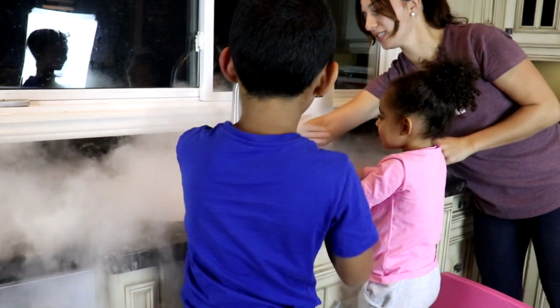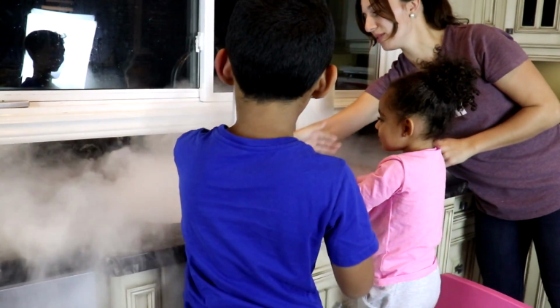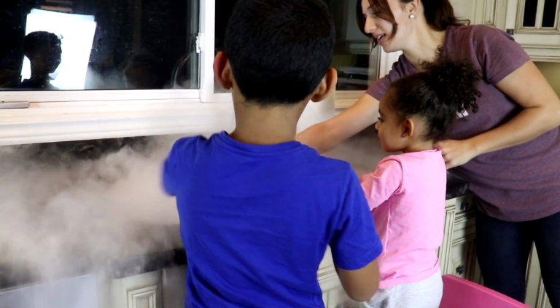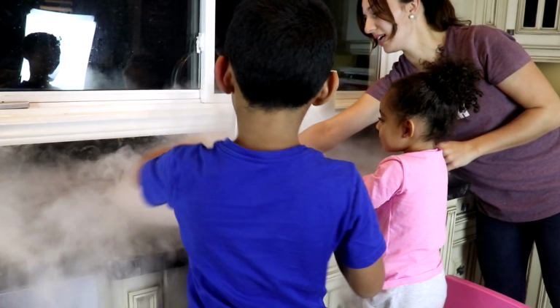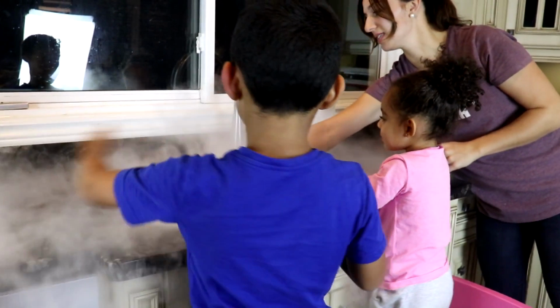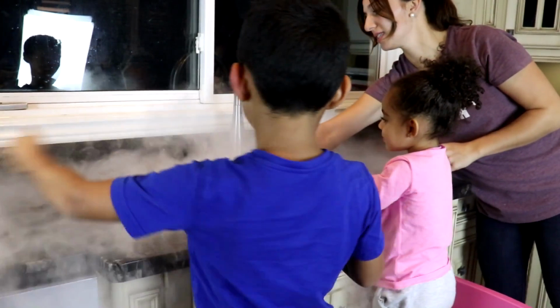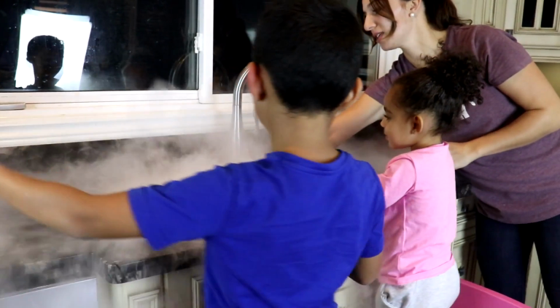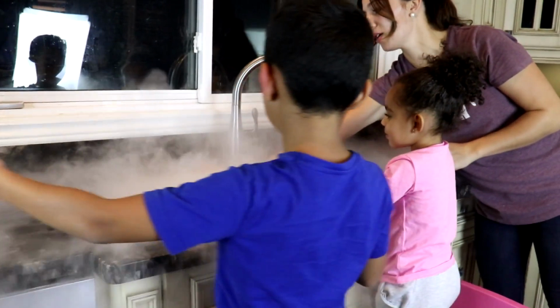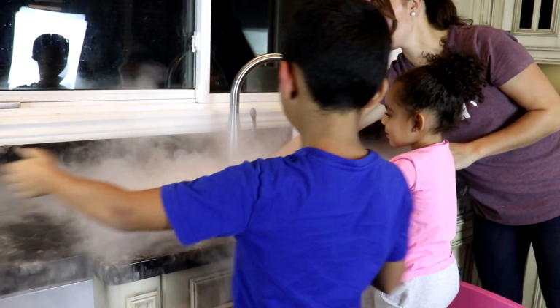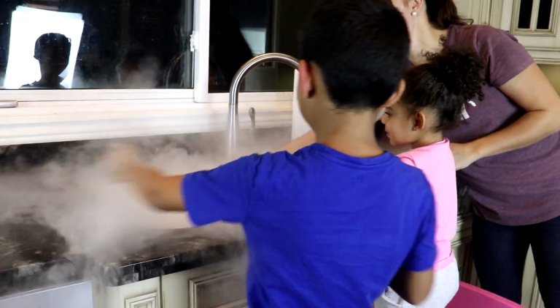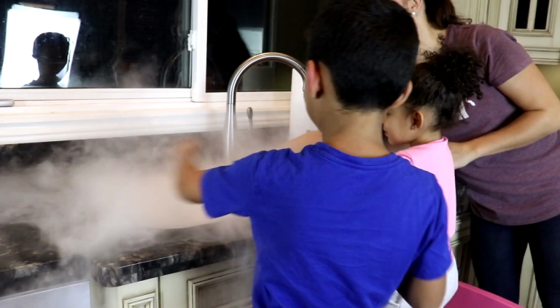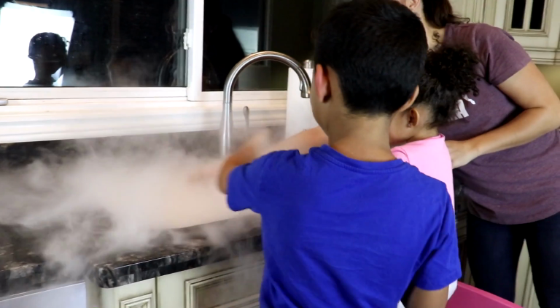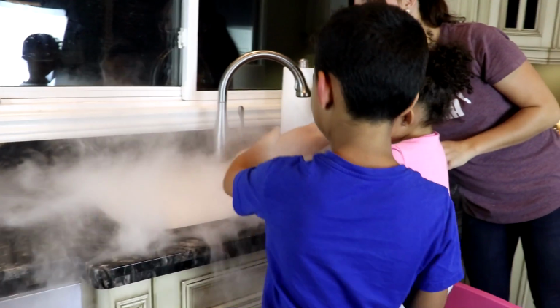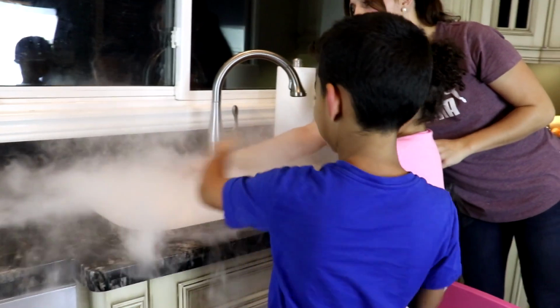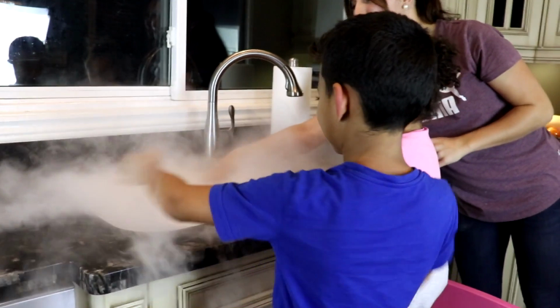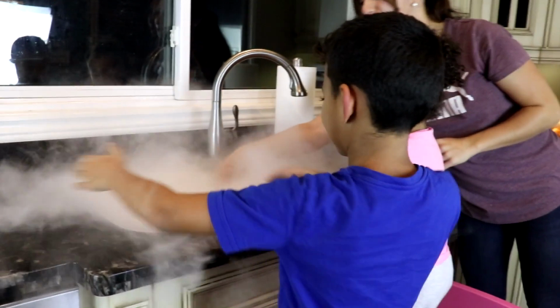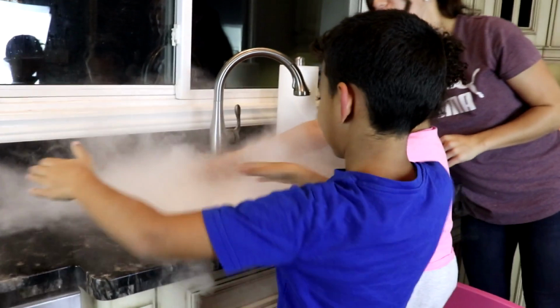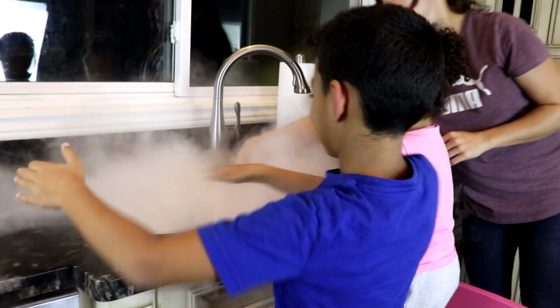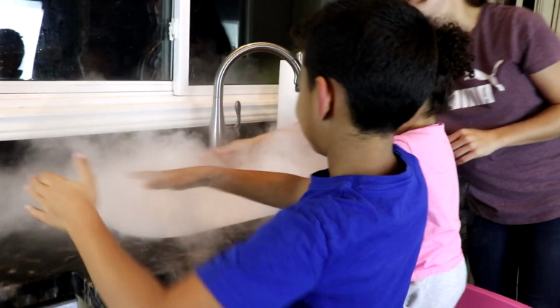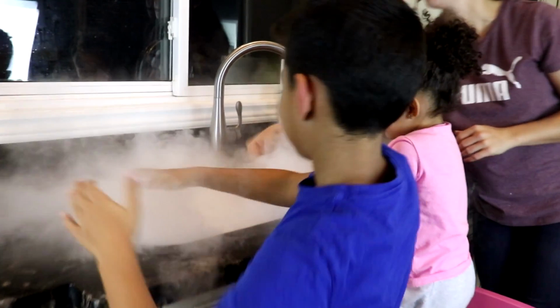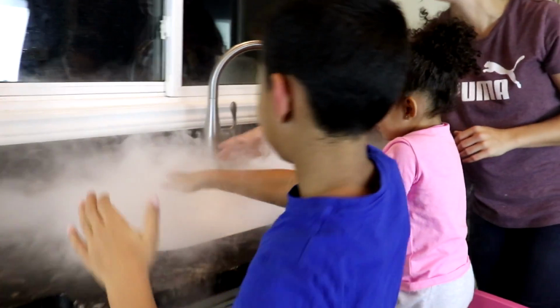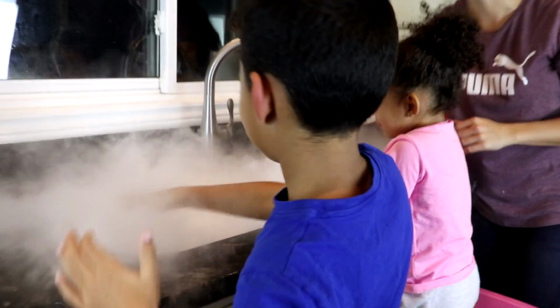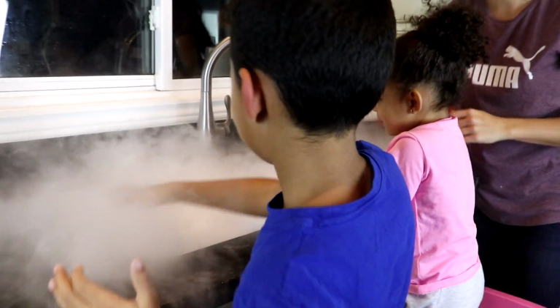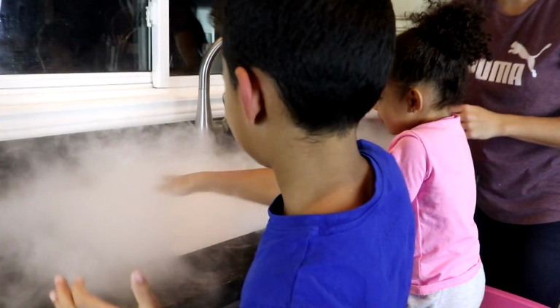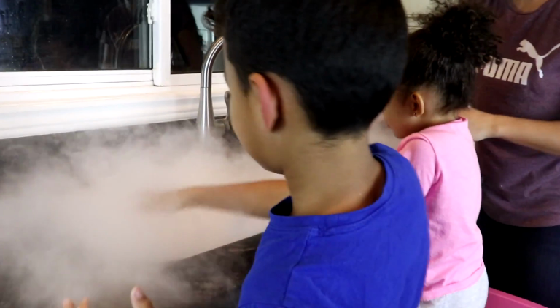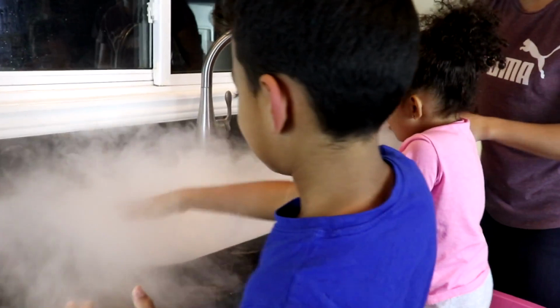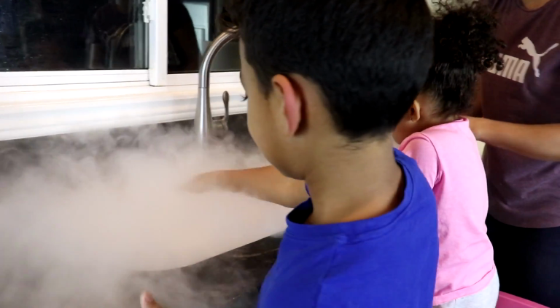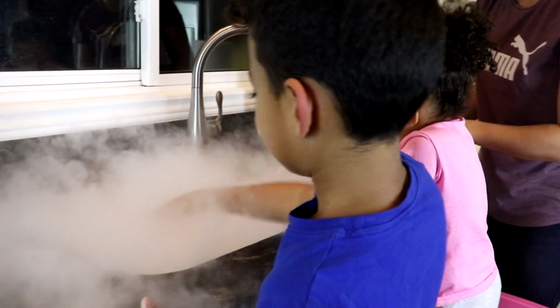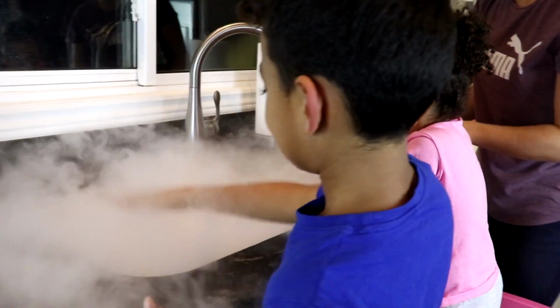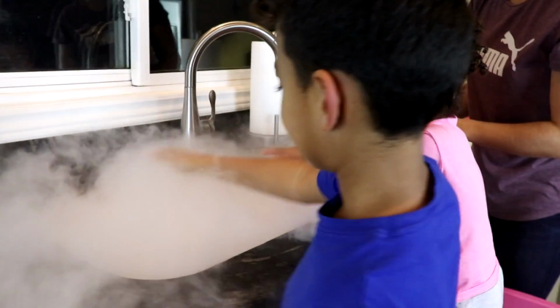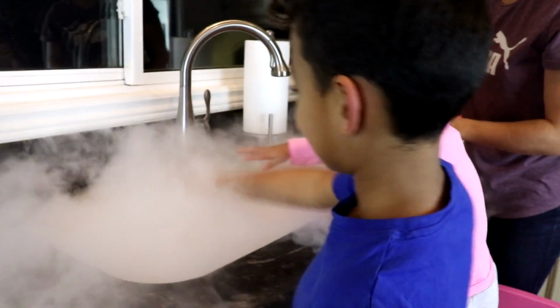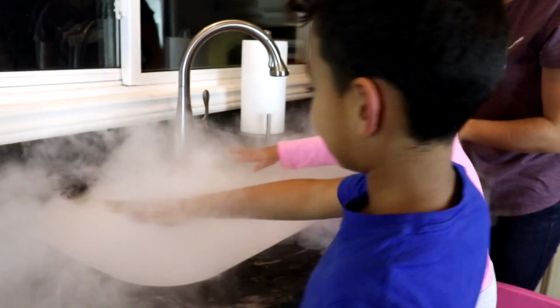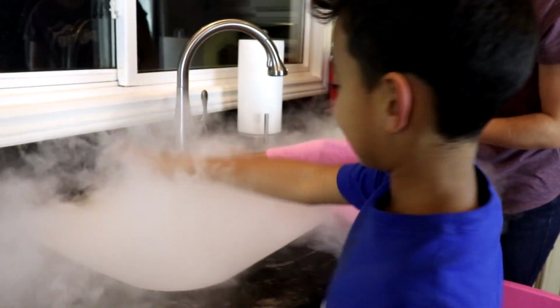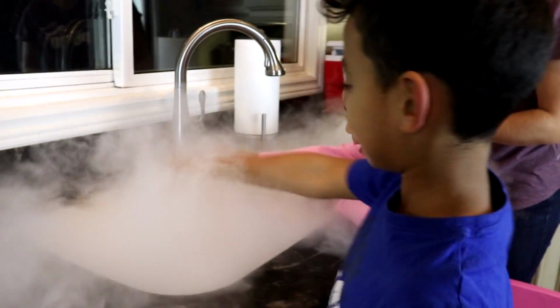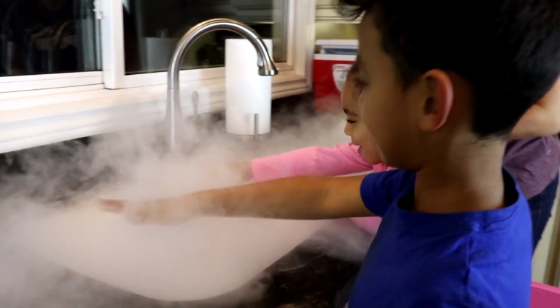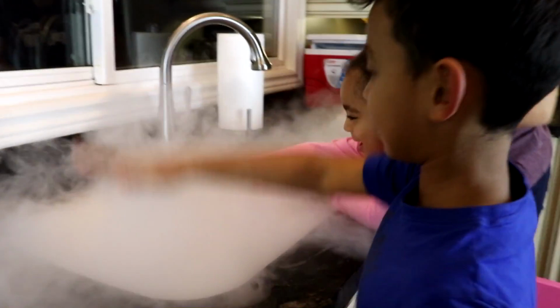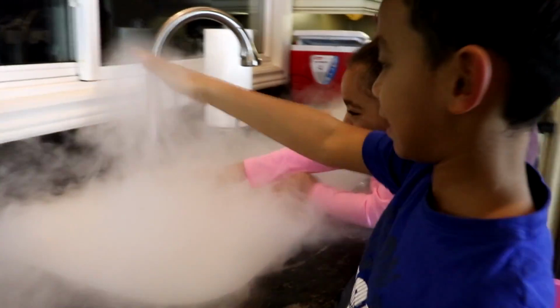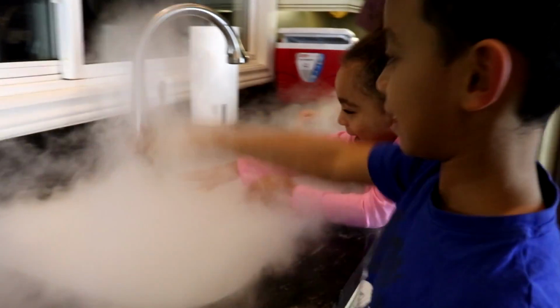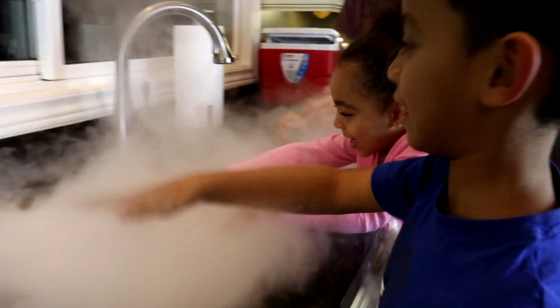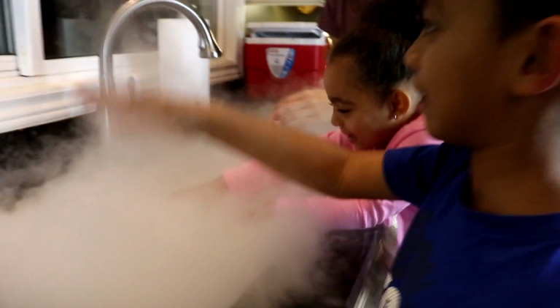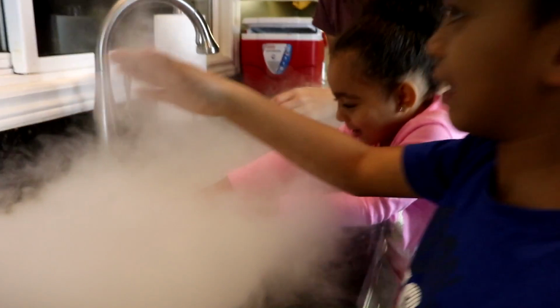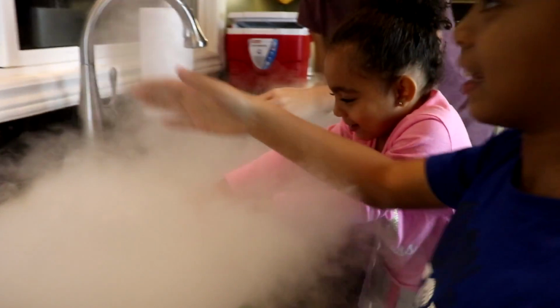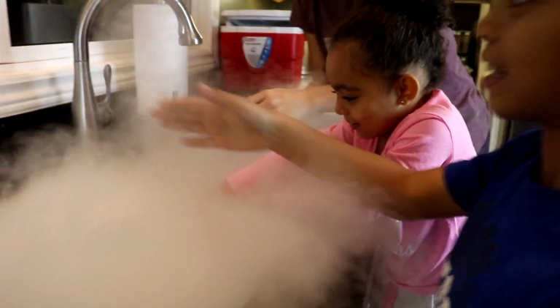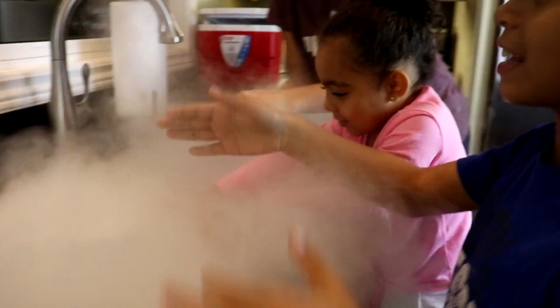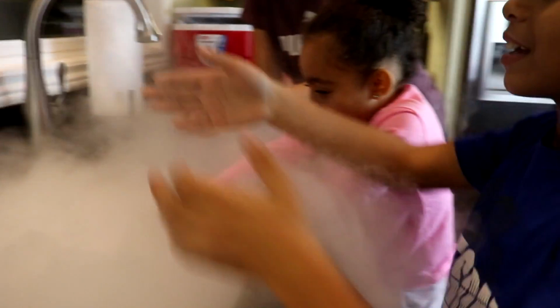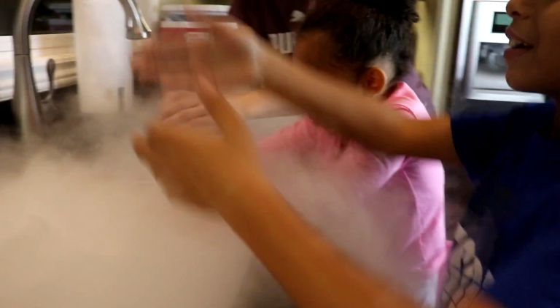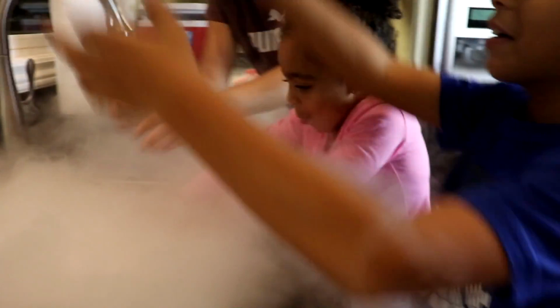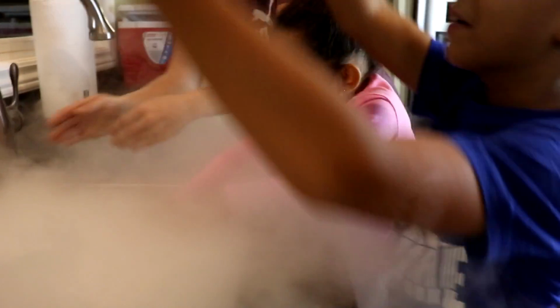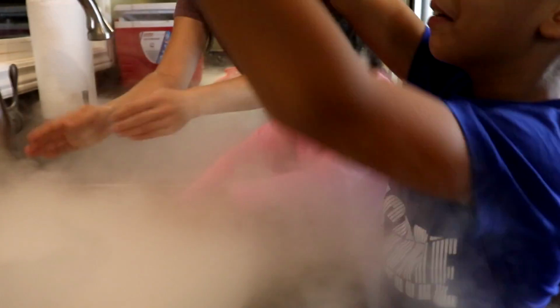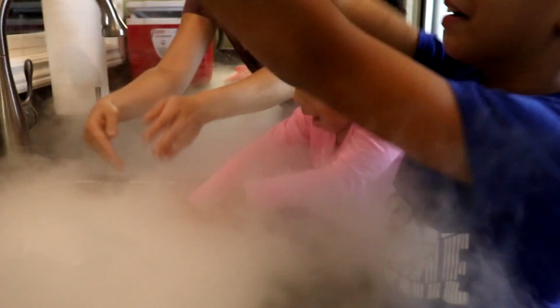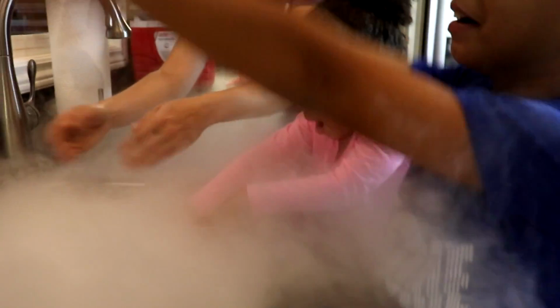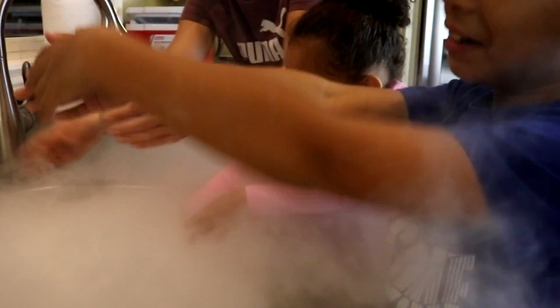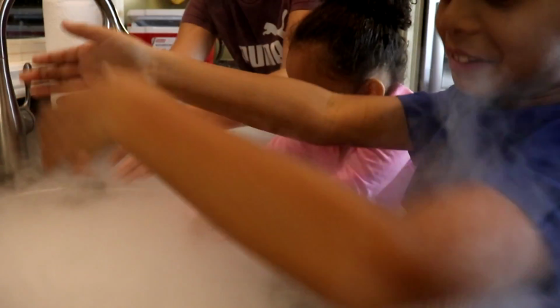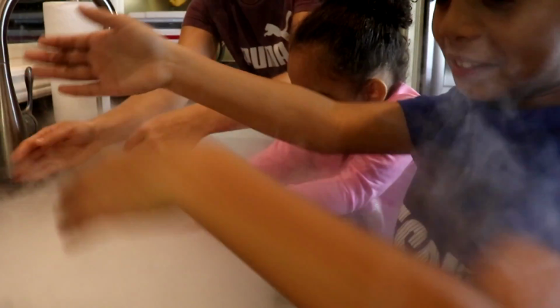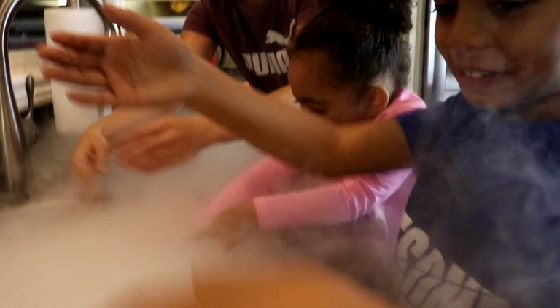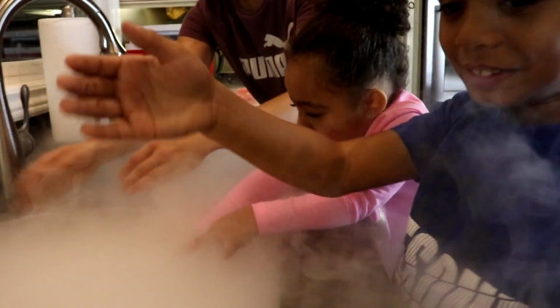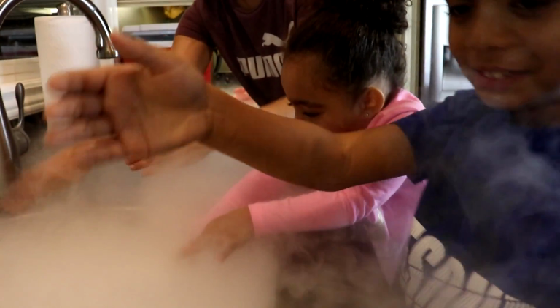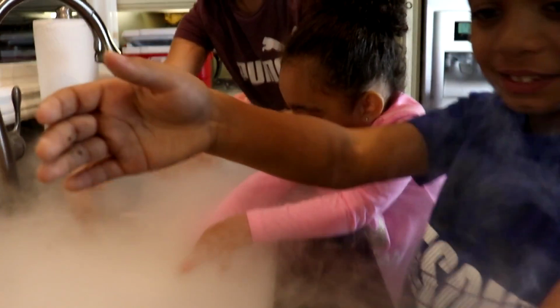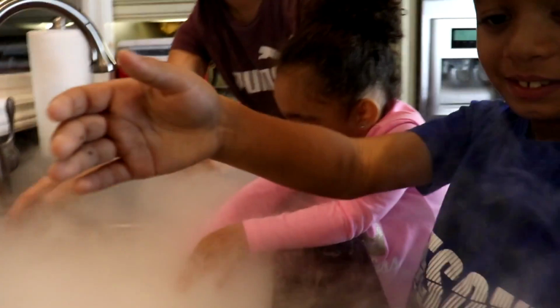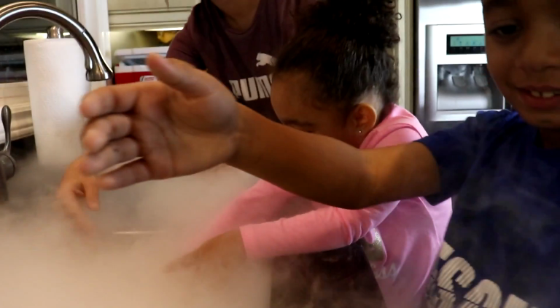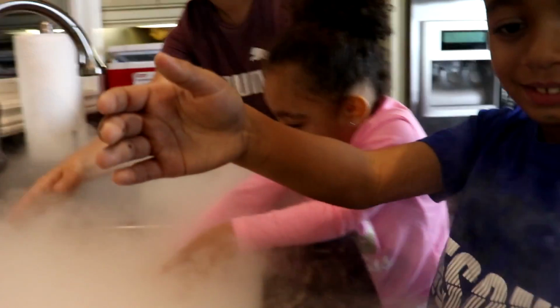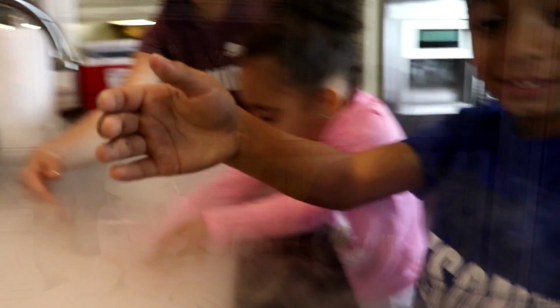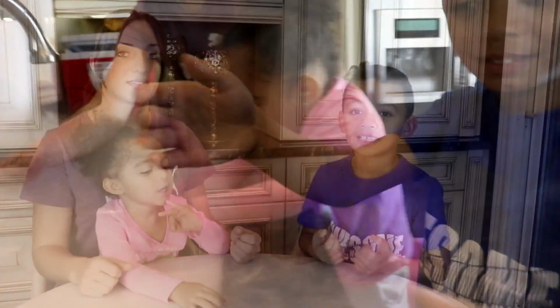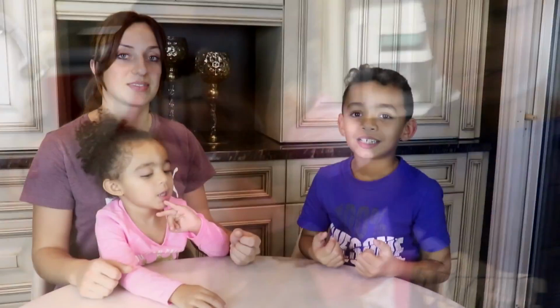This one has so much smoke. Wow, so fun, so fun.